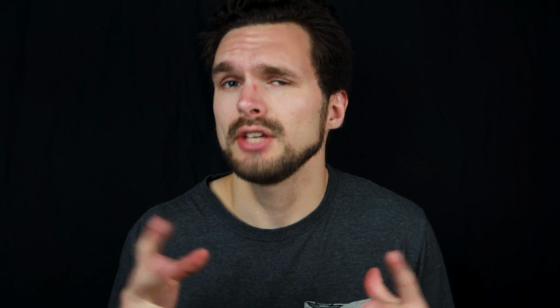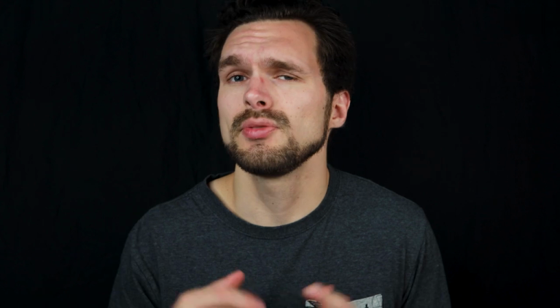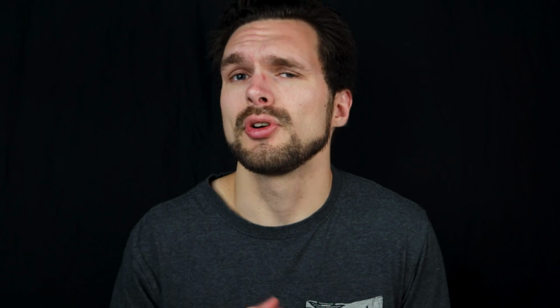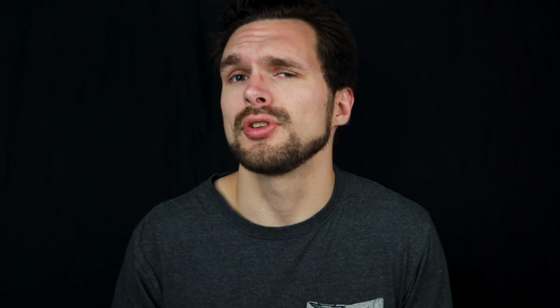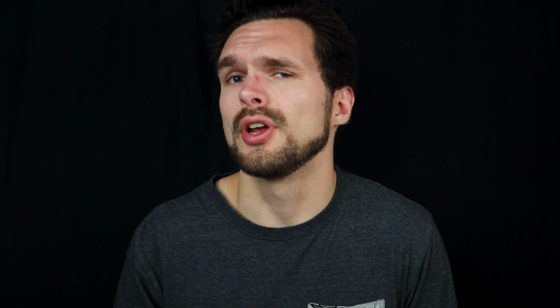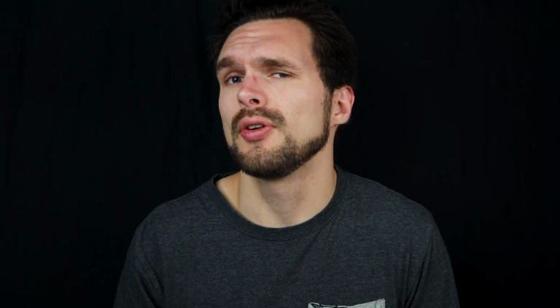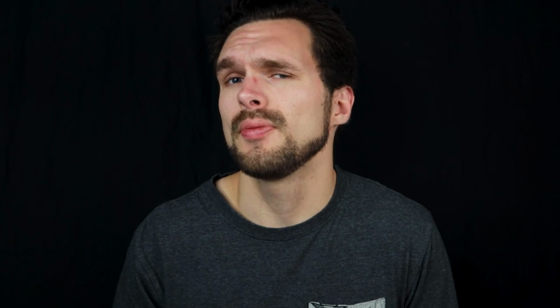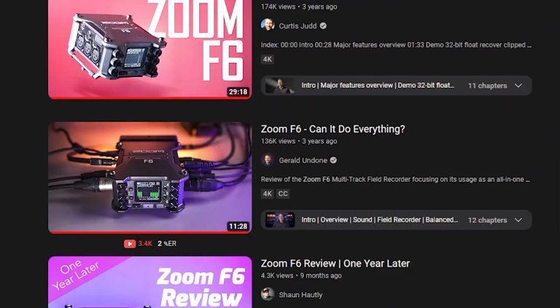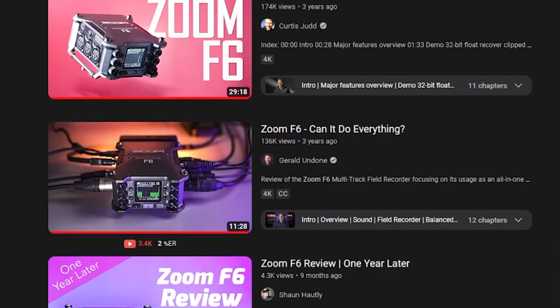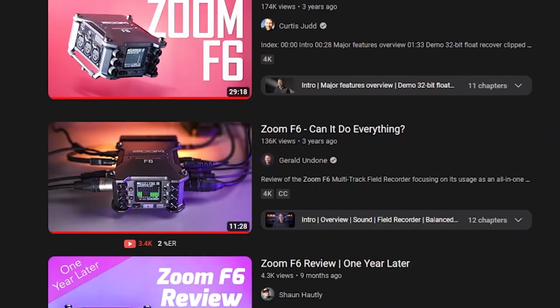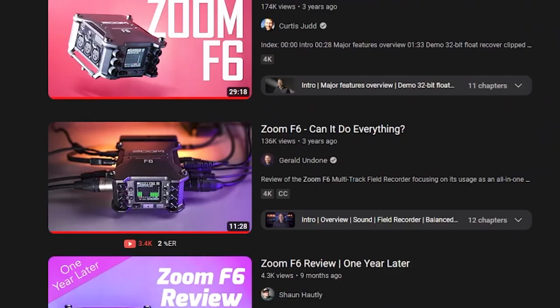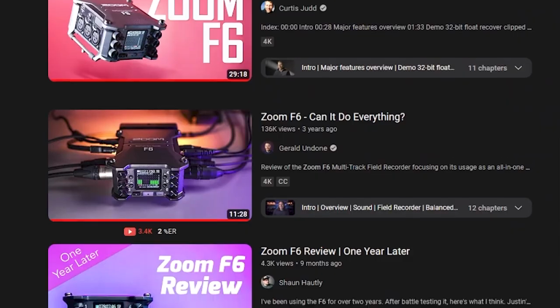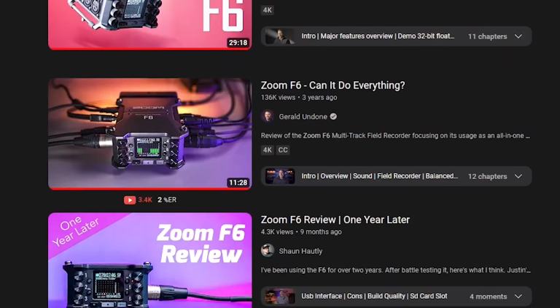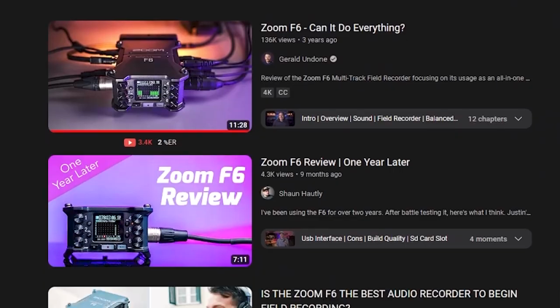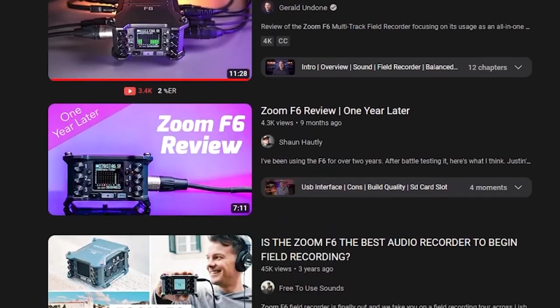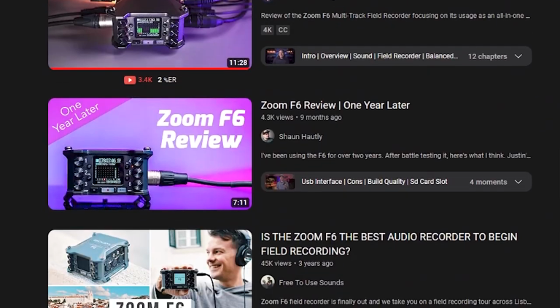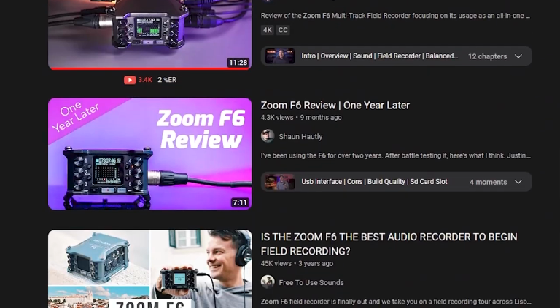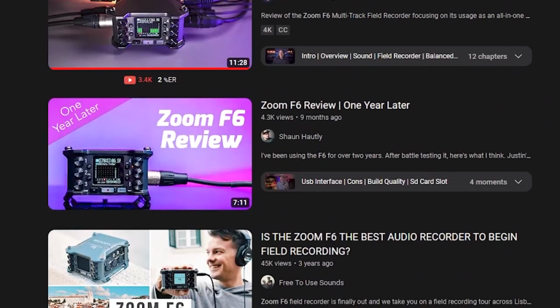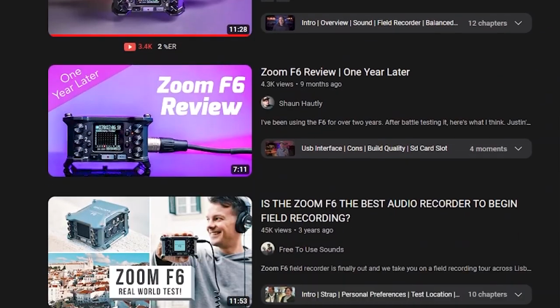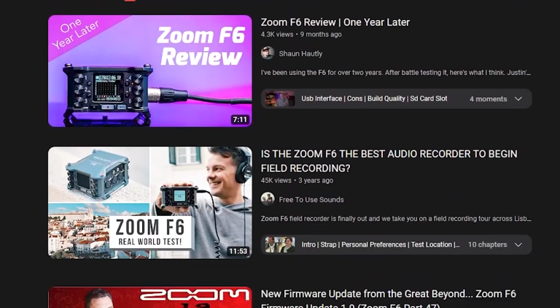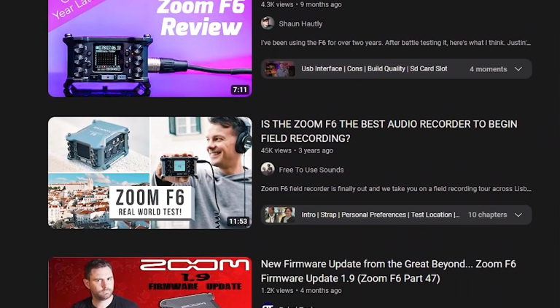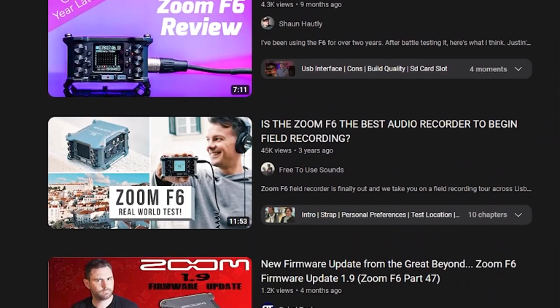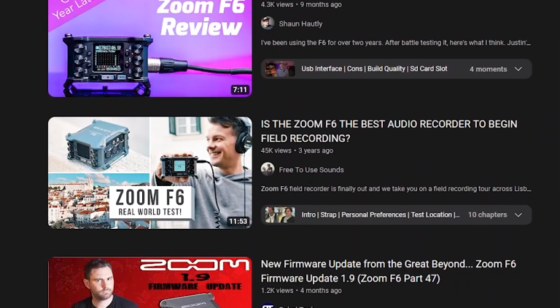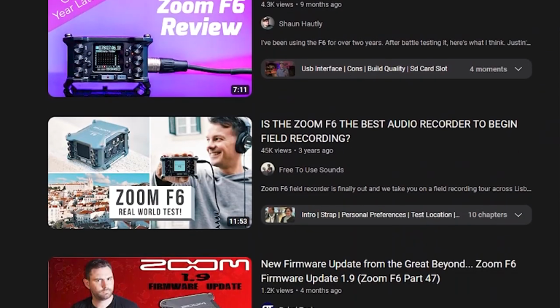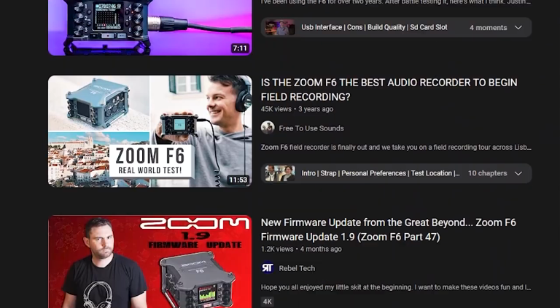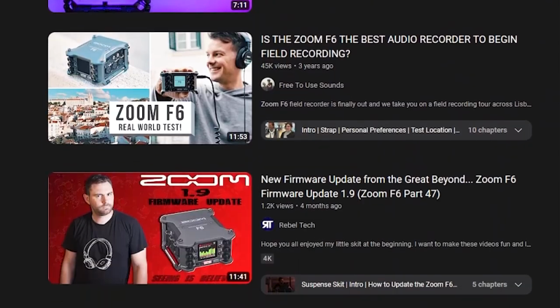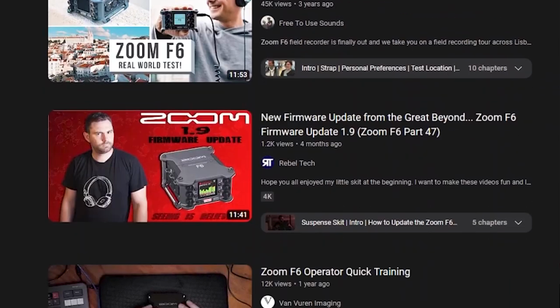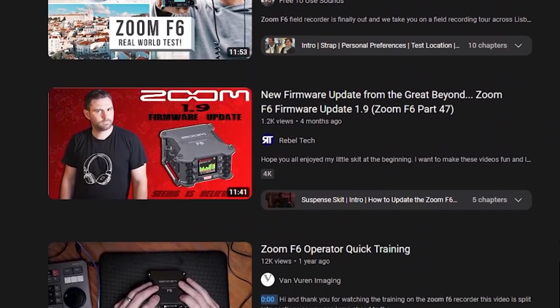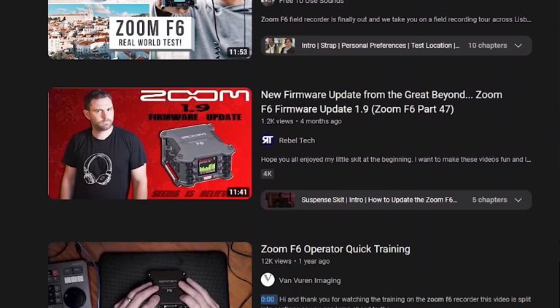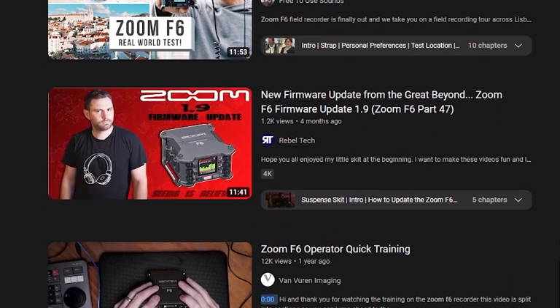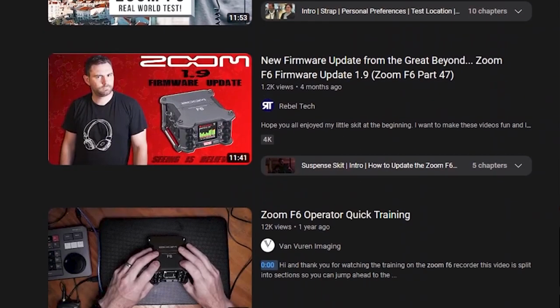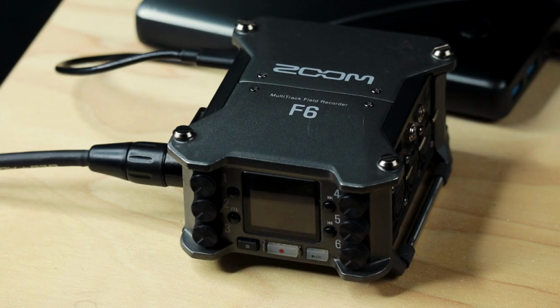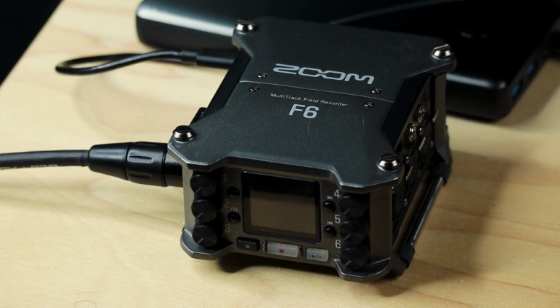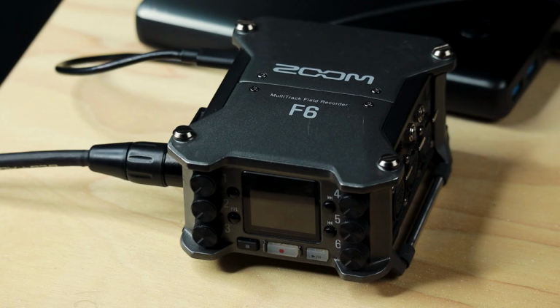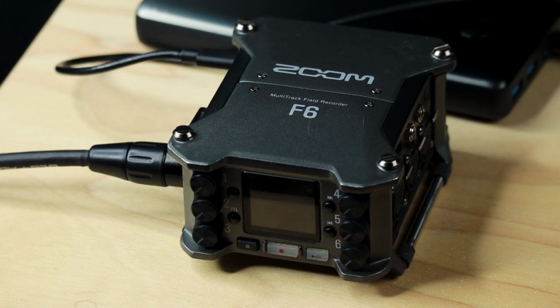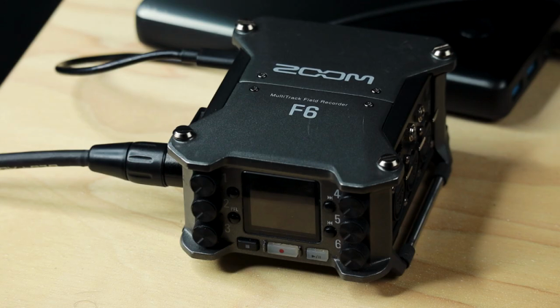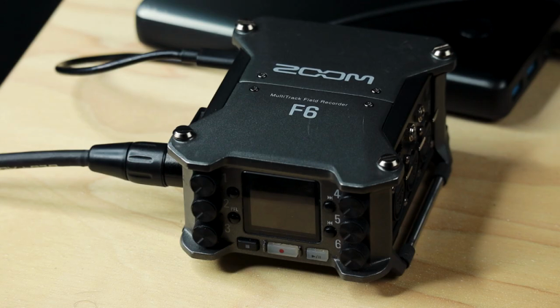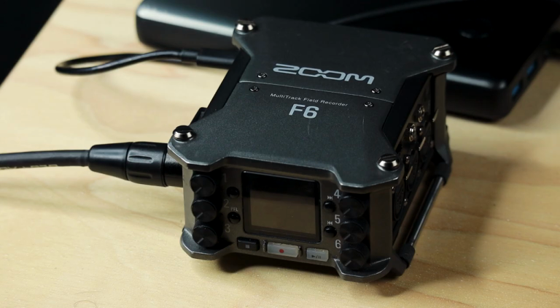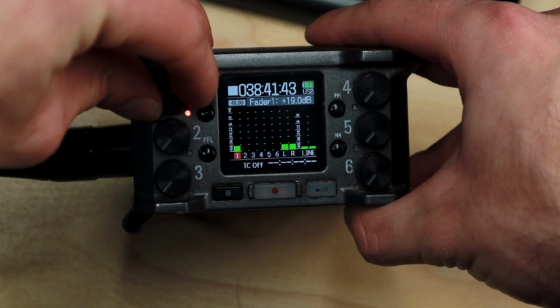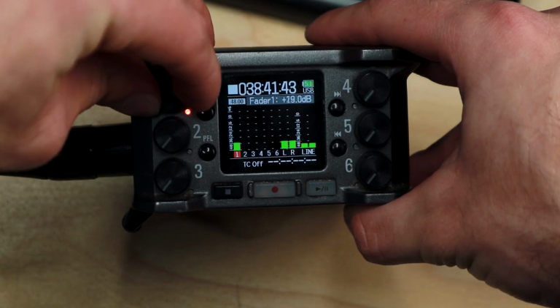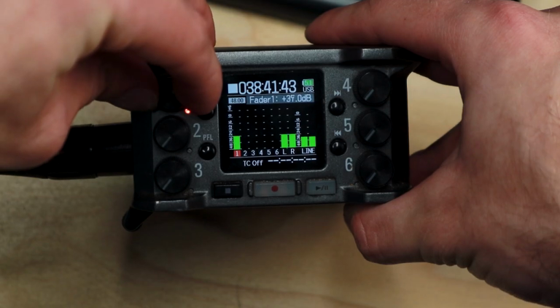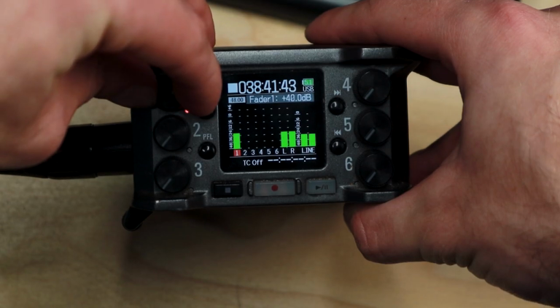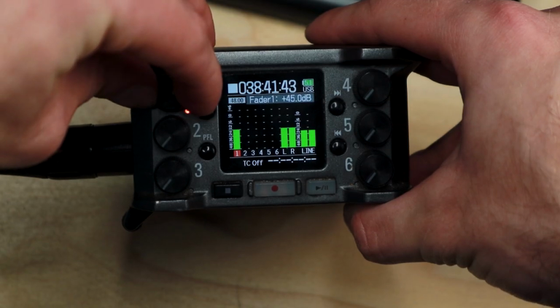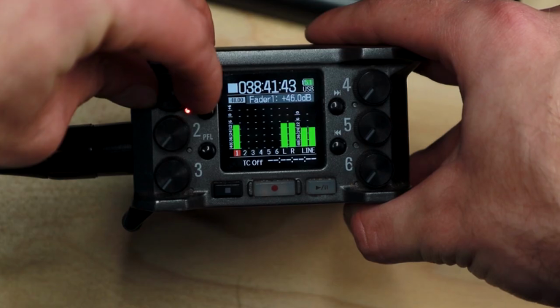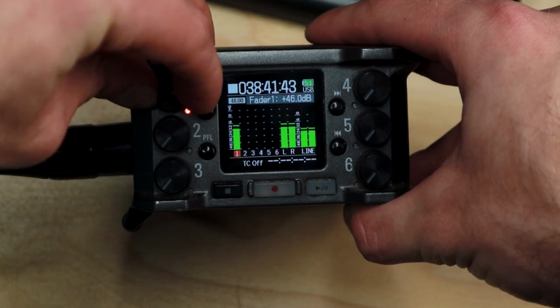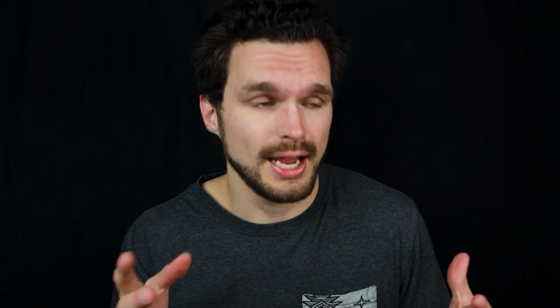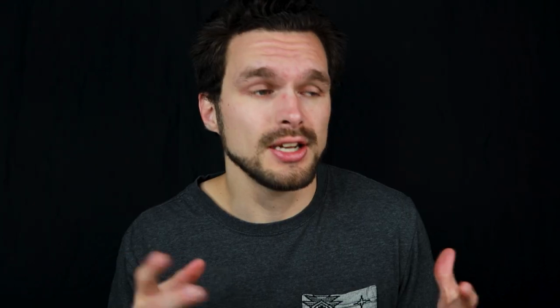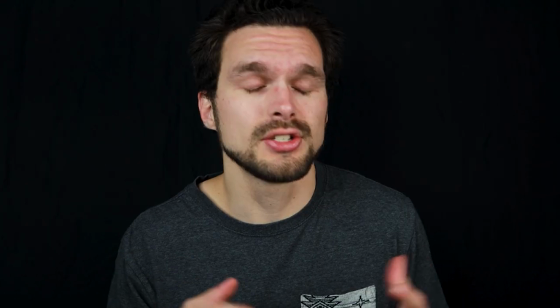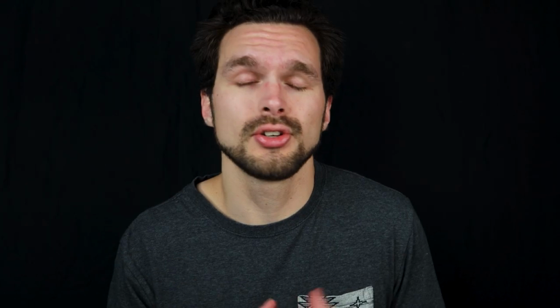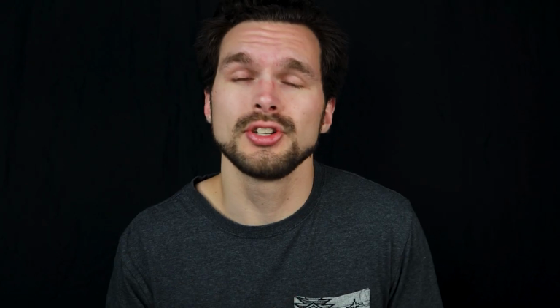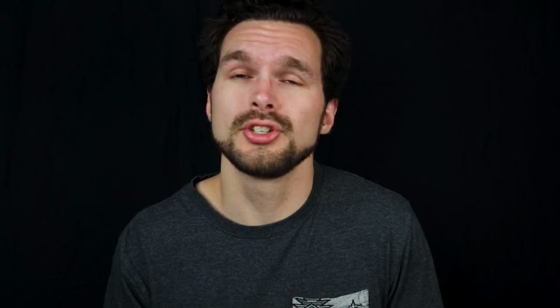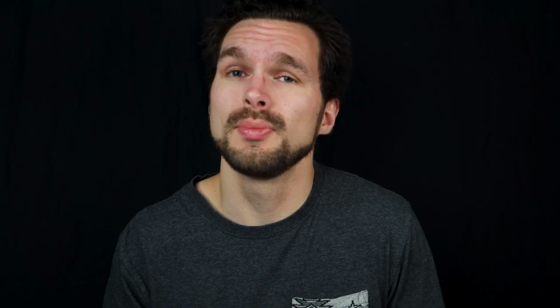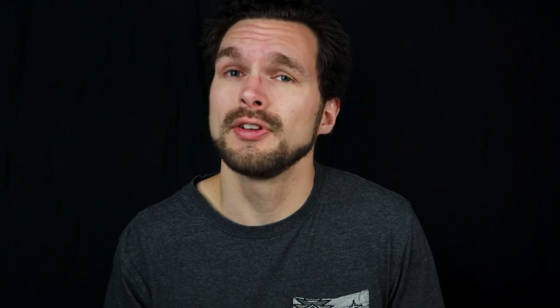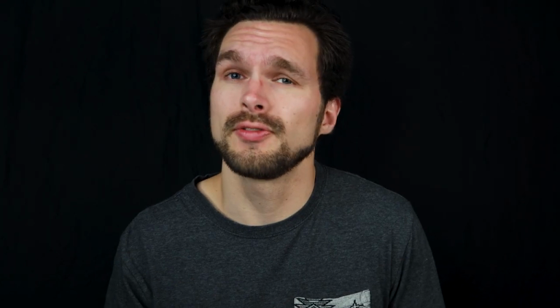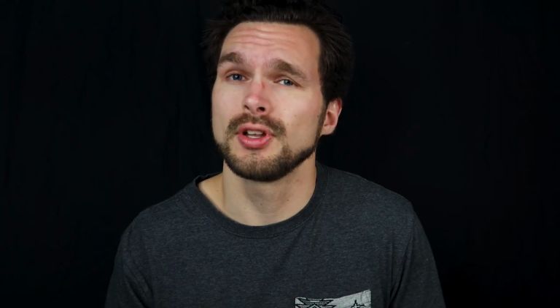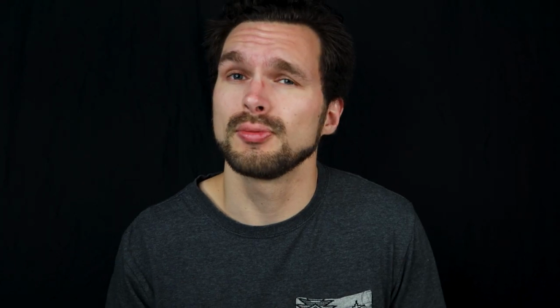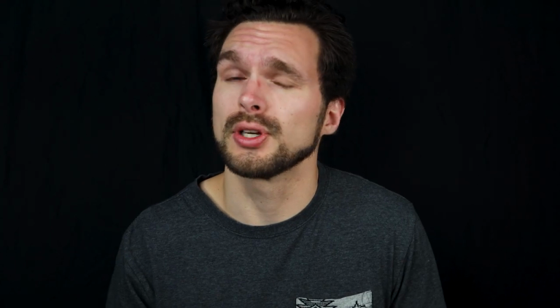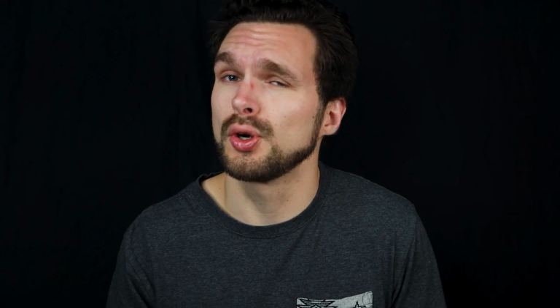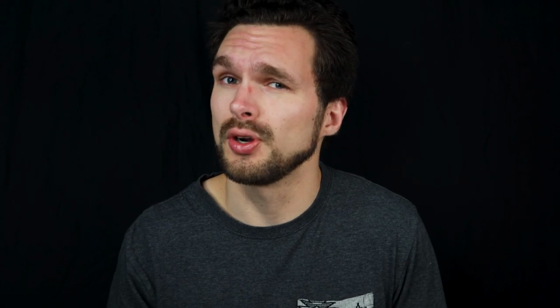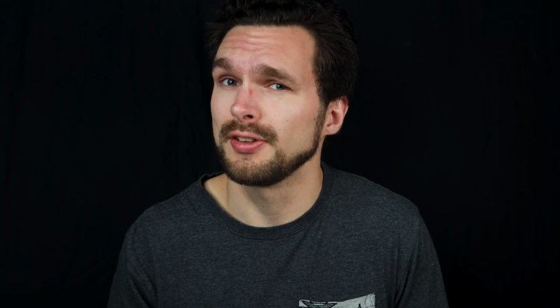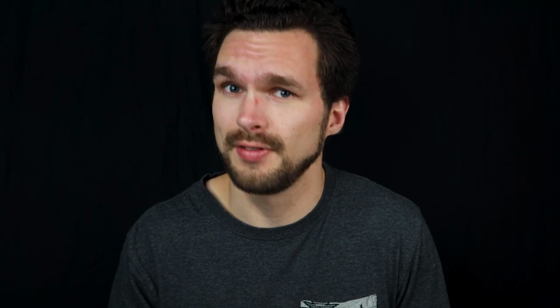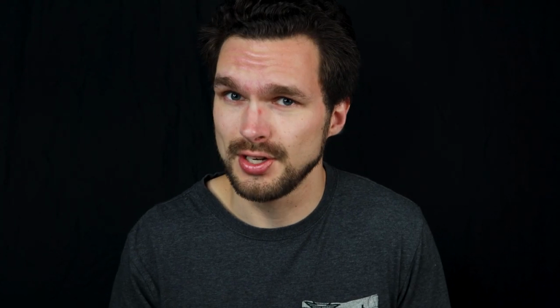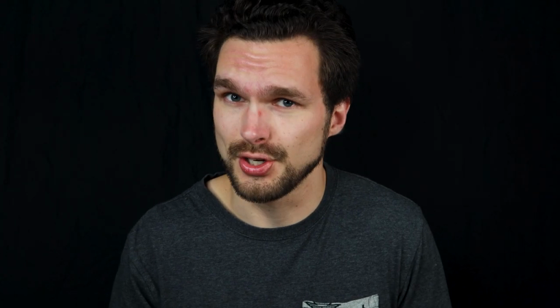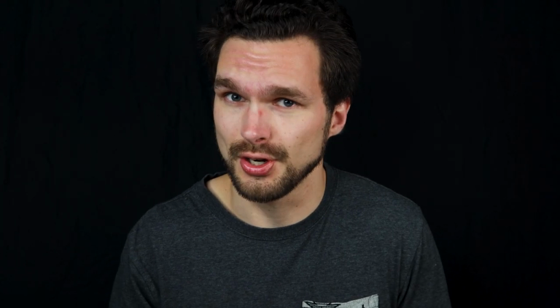As we both know, there are many informational videos on YouTube that'll teach you about the Zoom F6, its functions, and its 32-bit float recording feature.